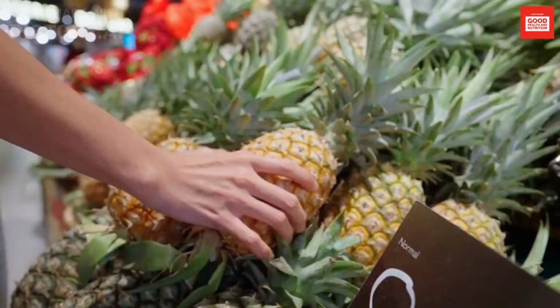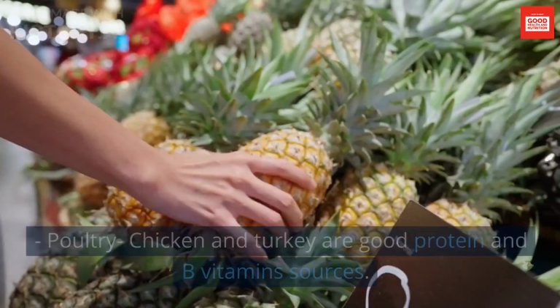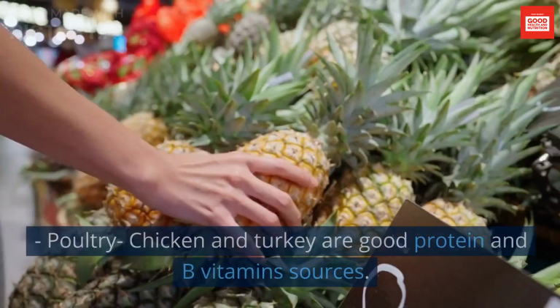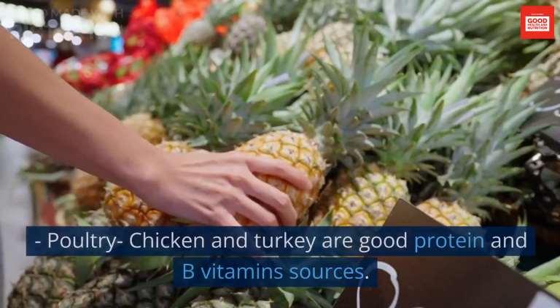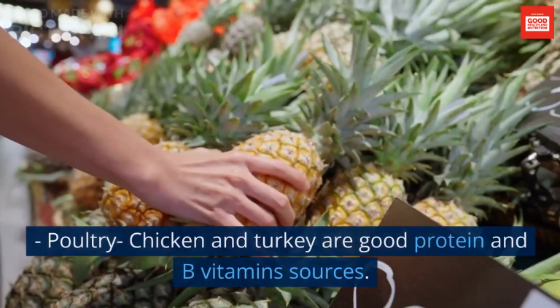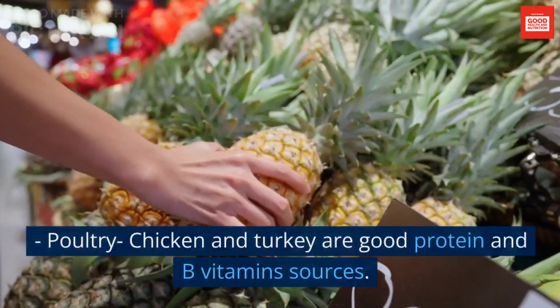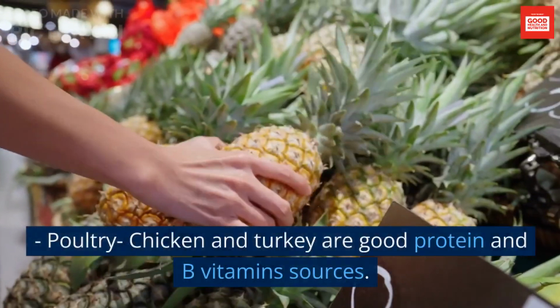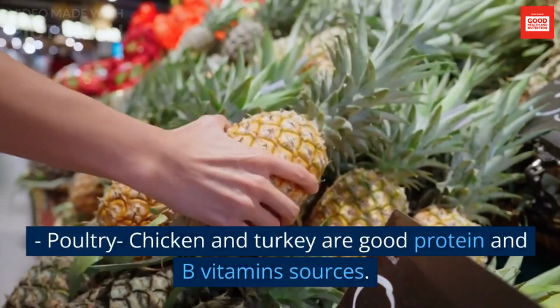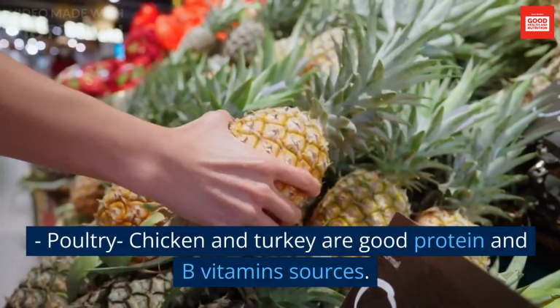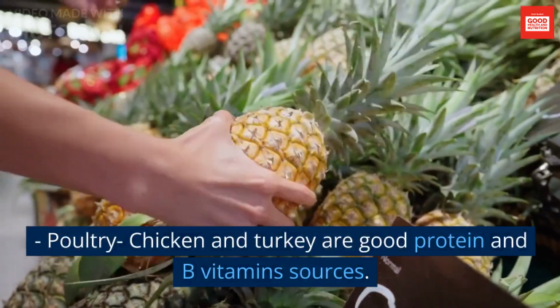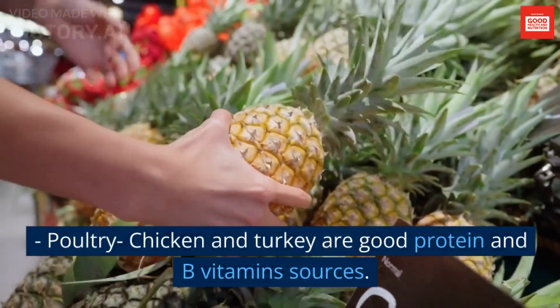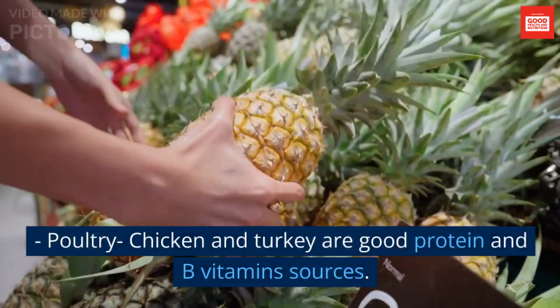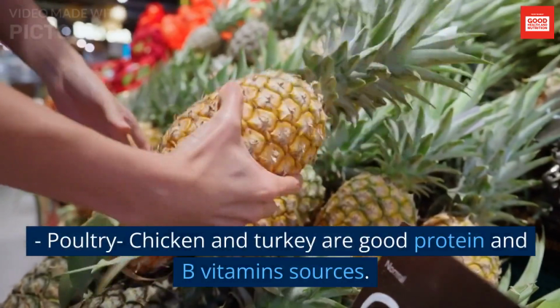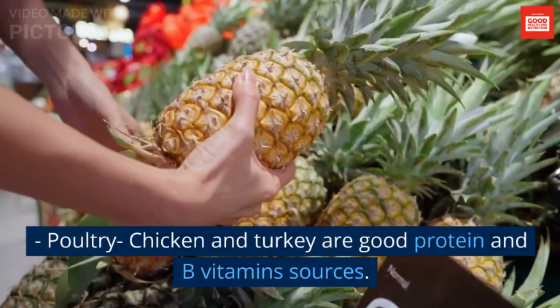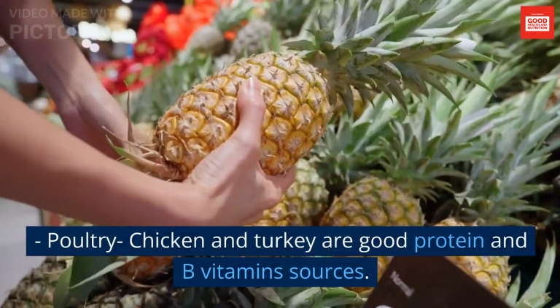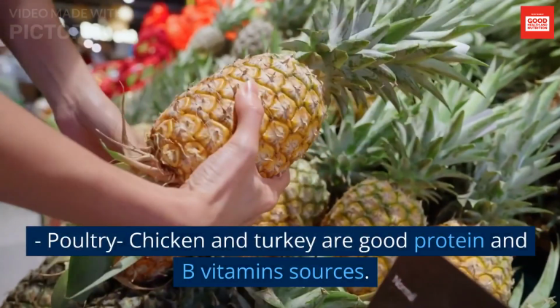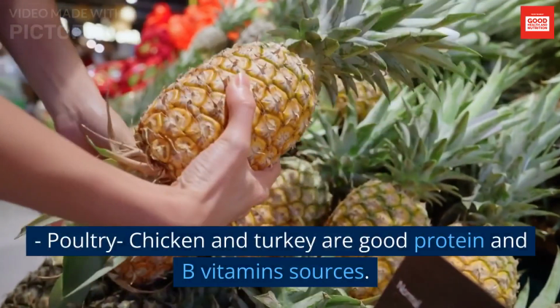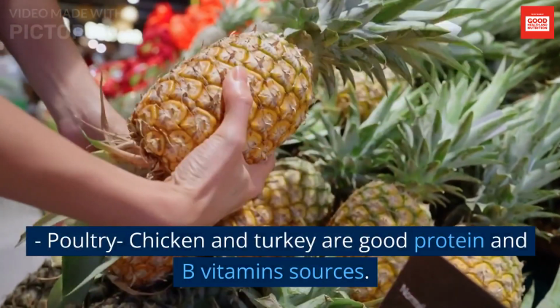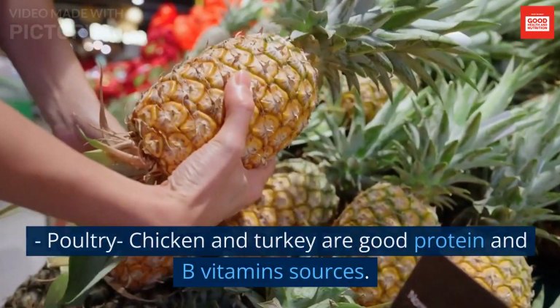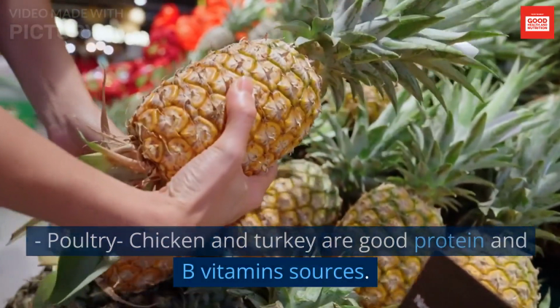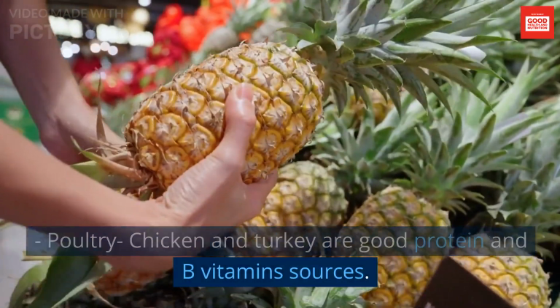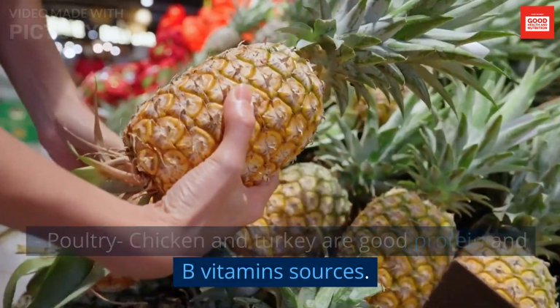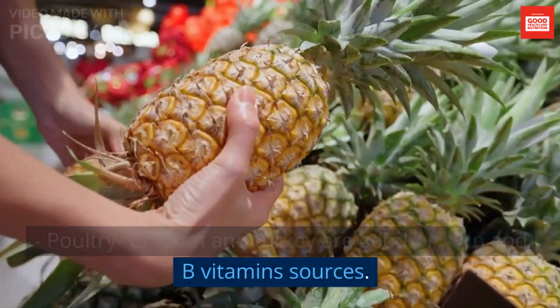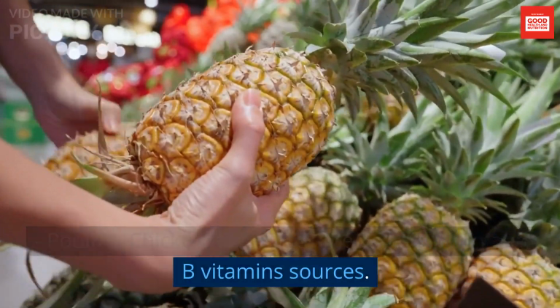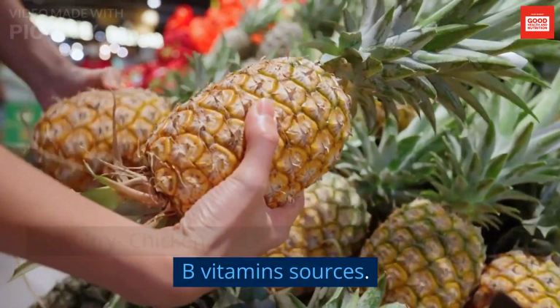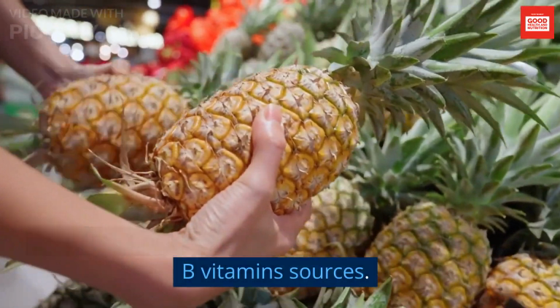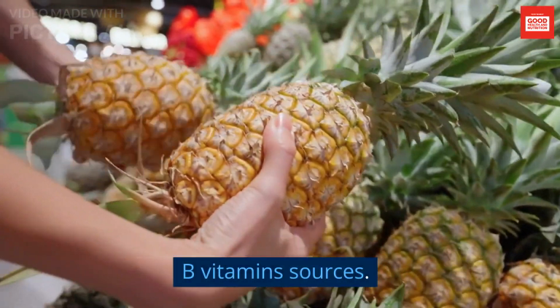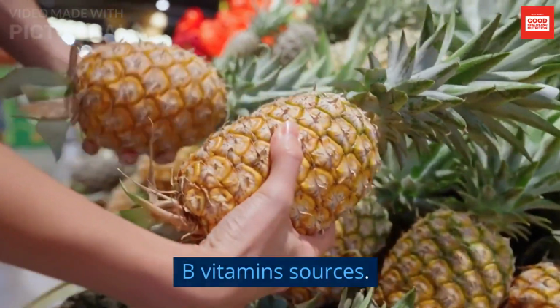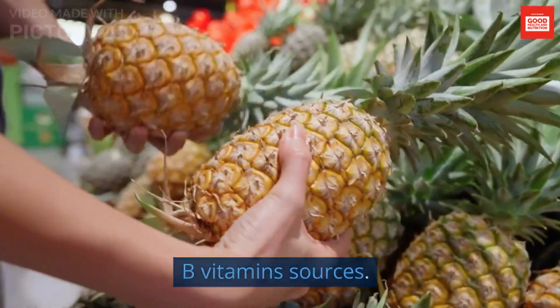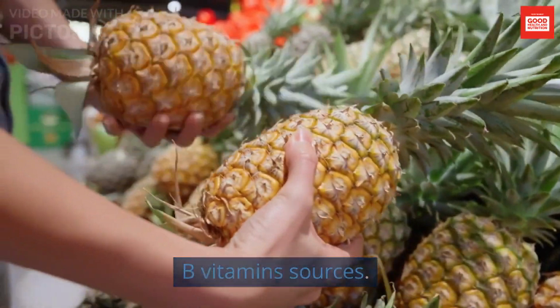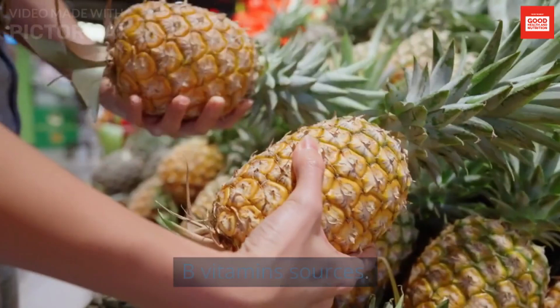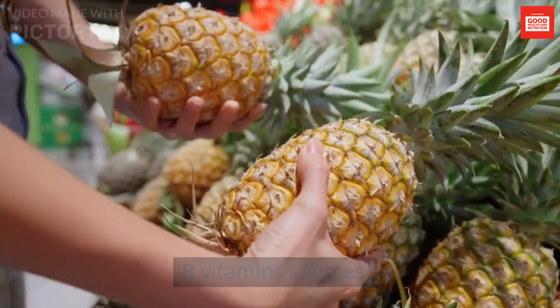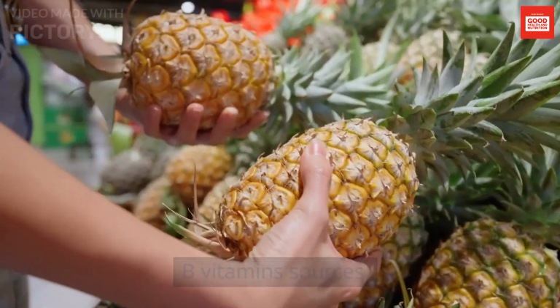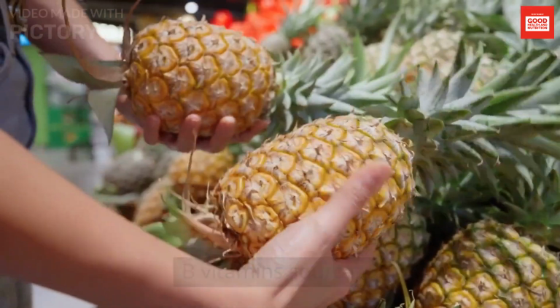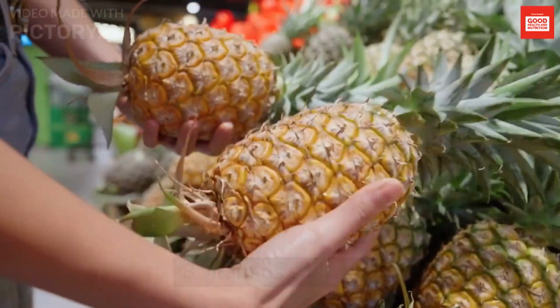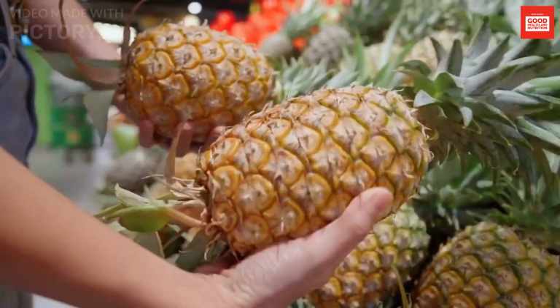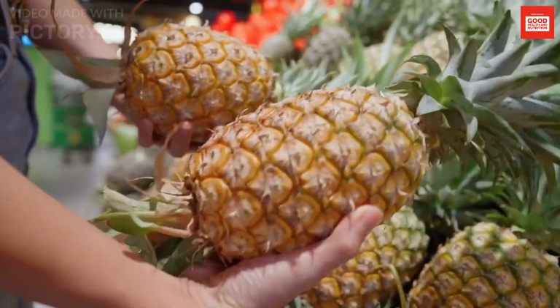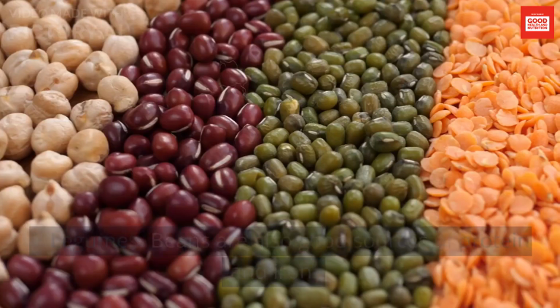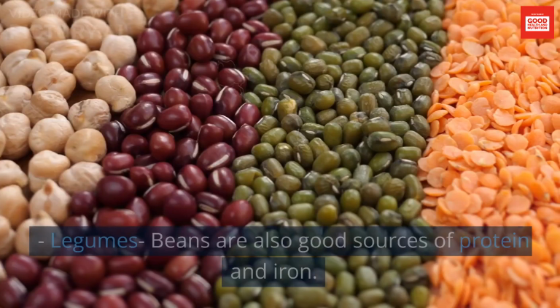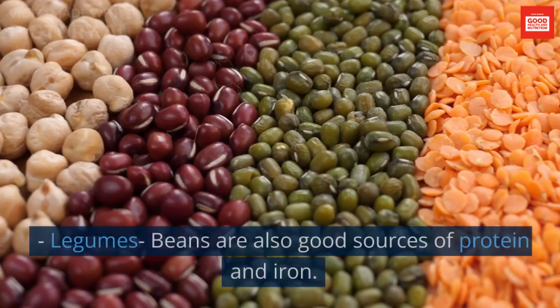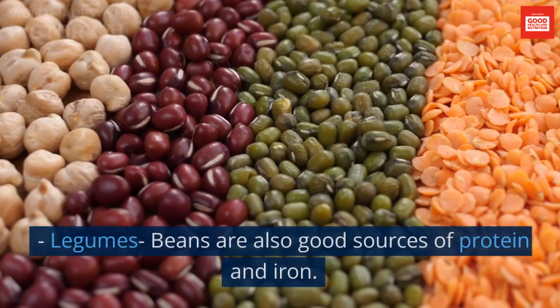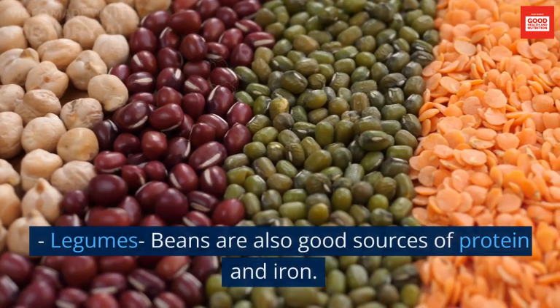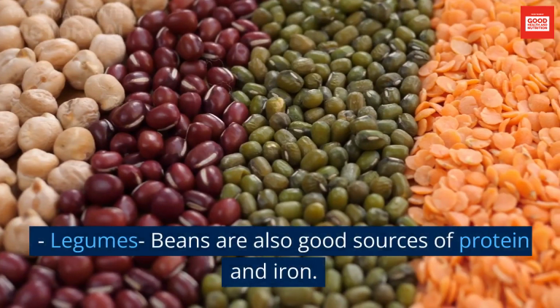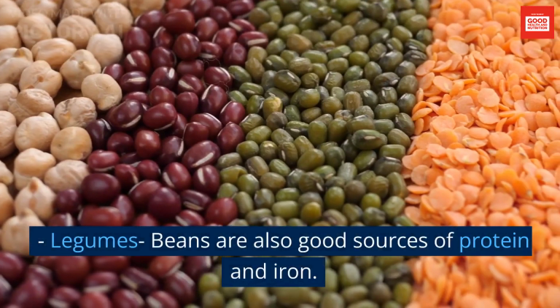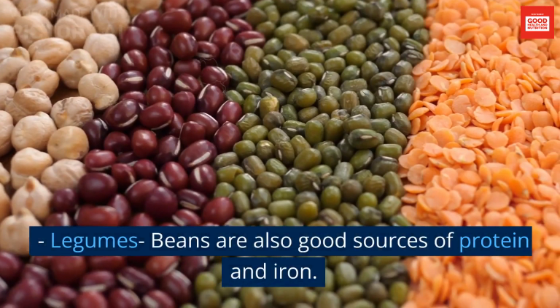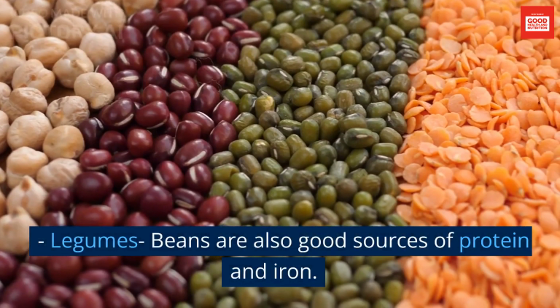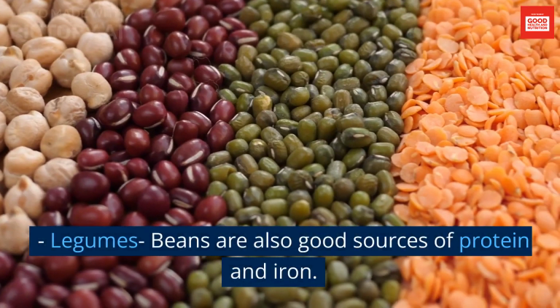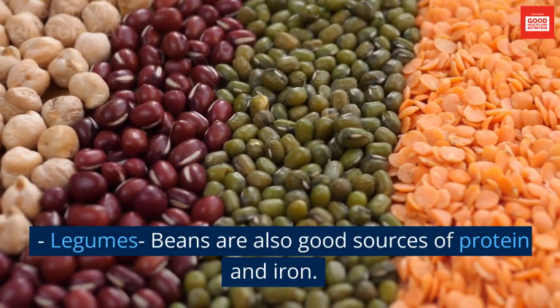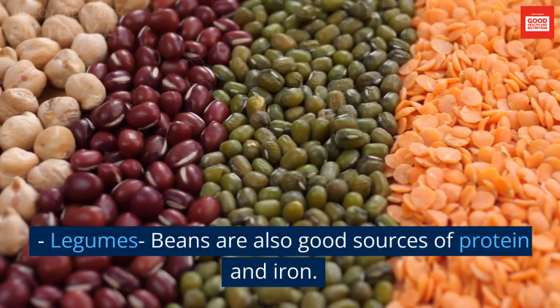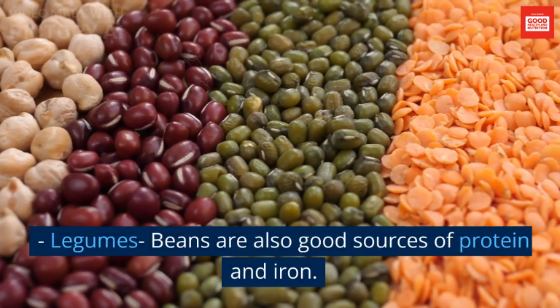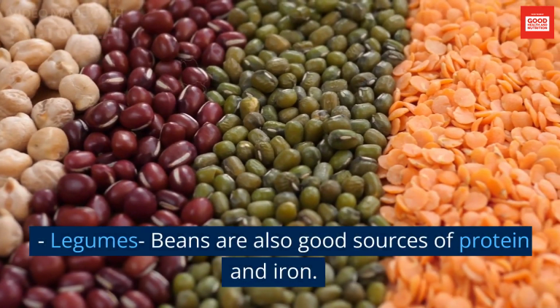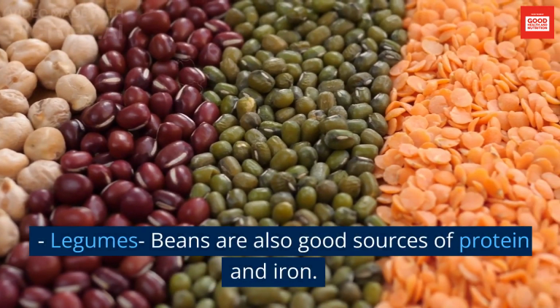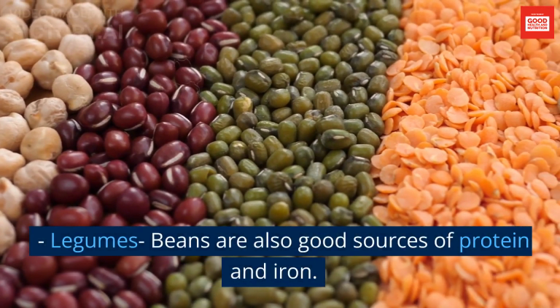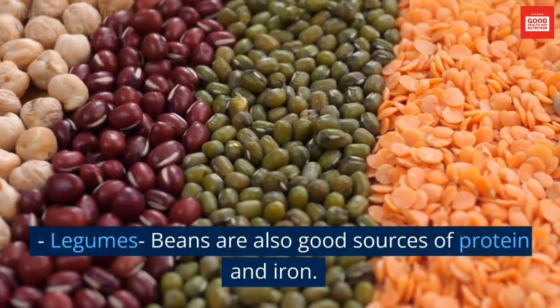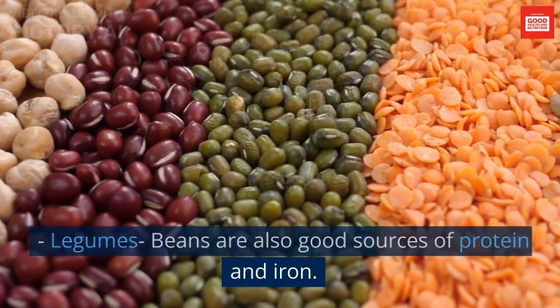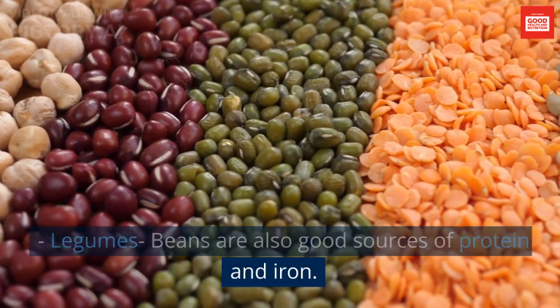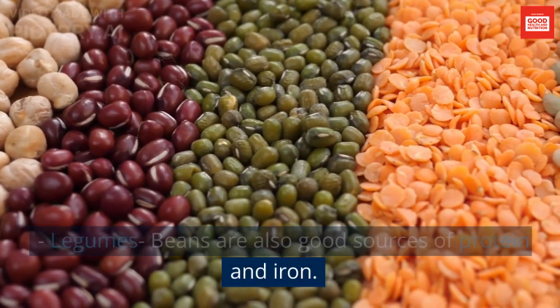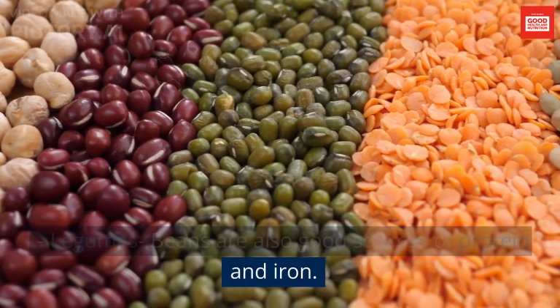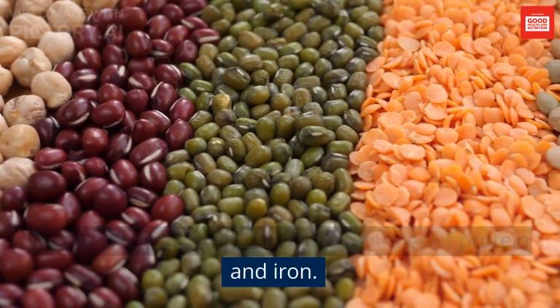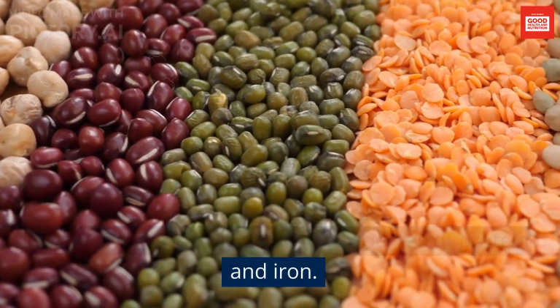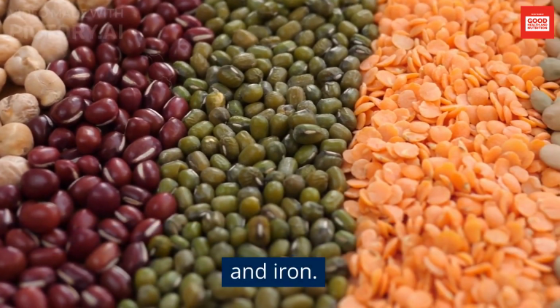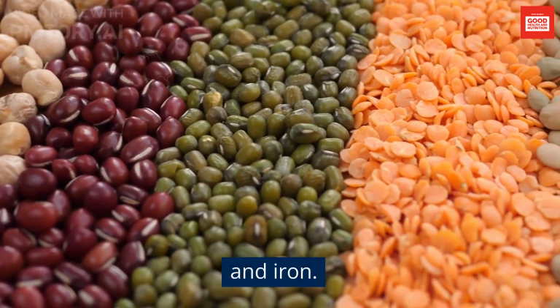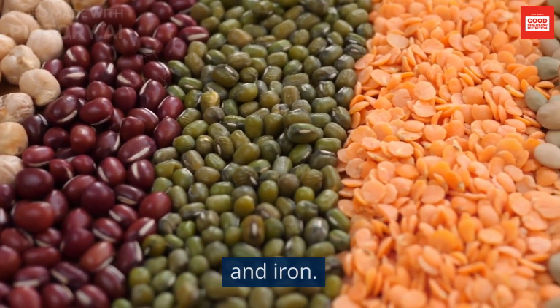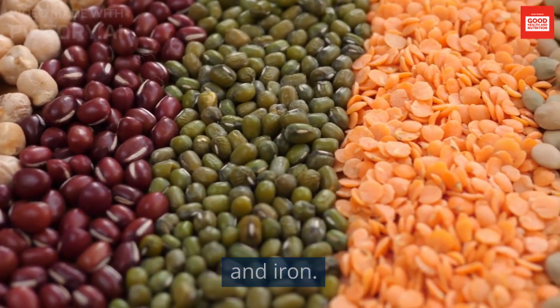Poultry: chicken and turkey are good protein and B vitamin sources. Legumes and beans are also good sources of protein and iron.